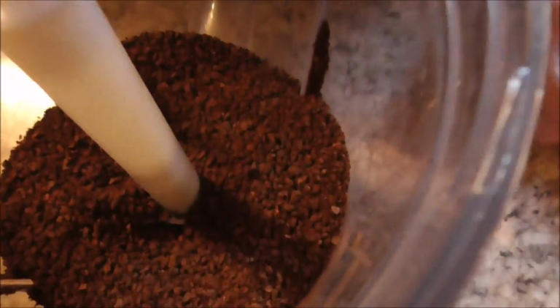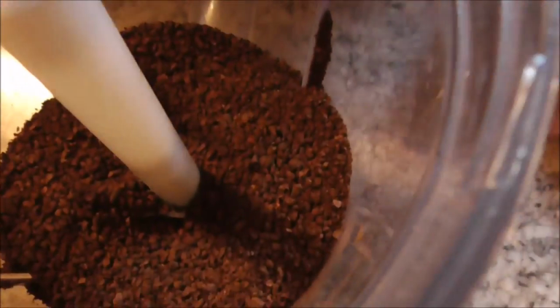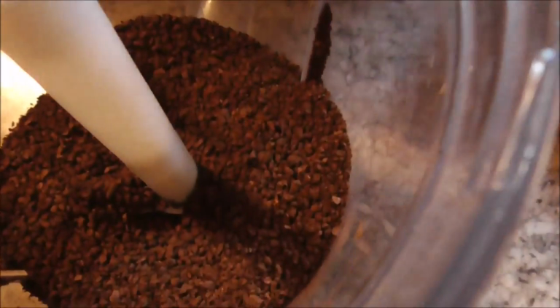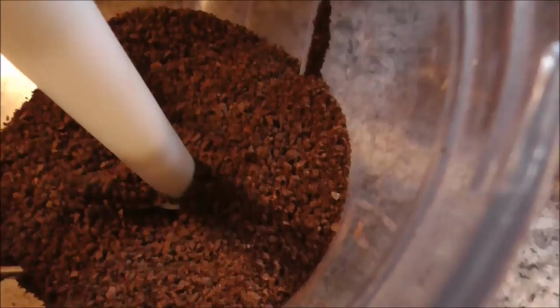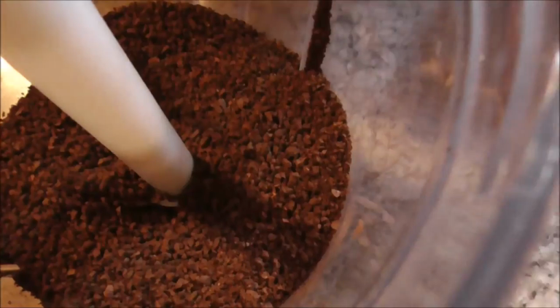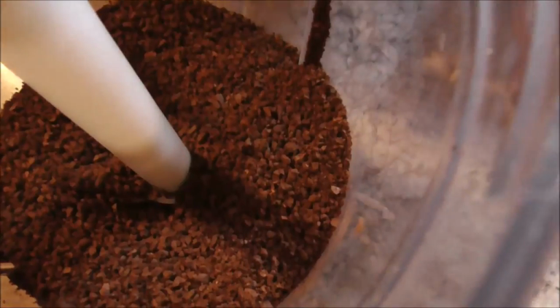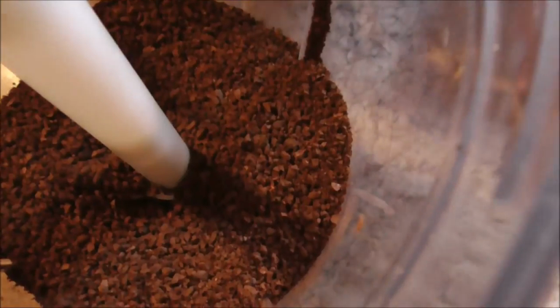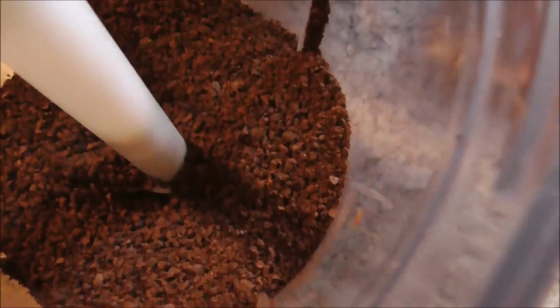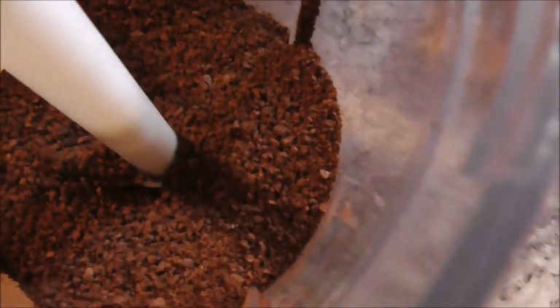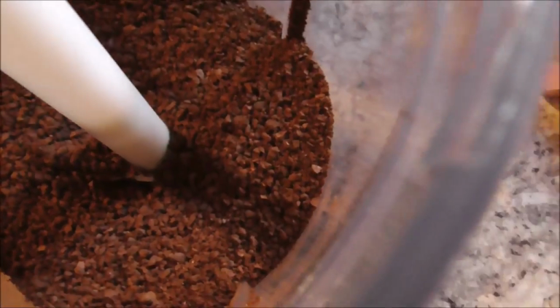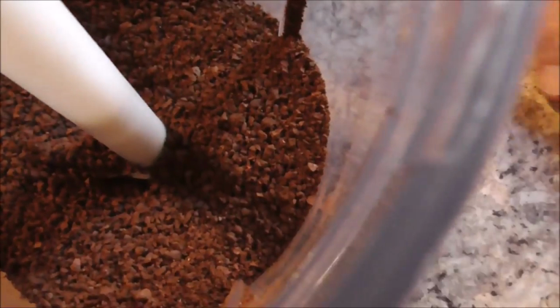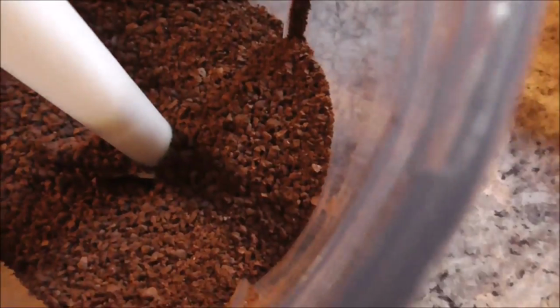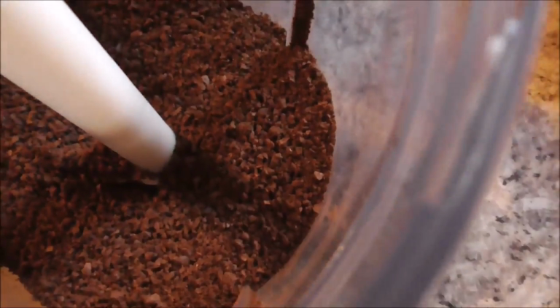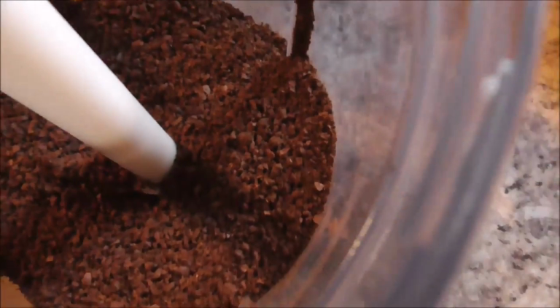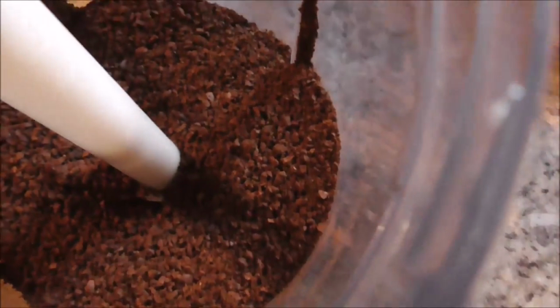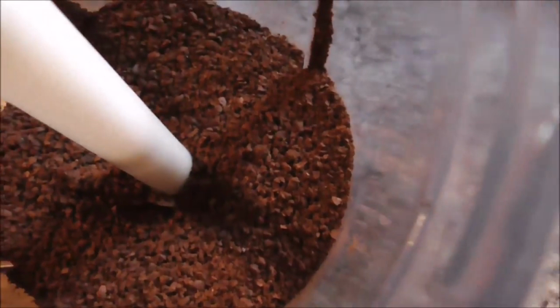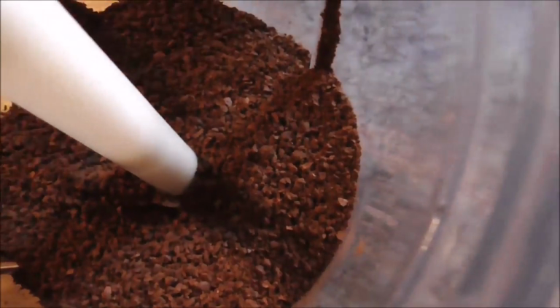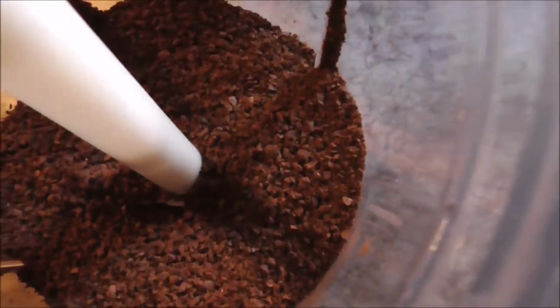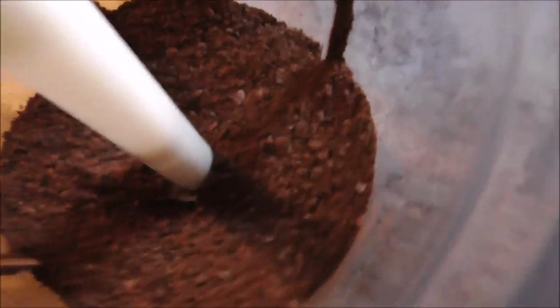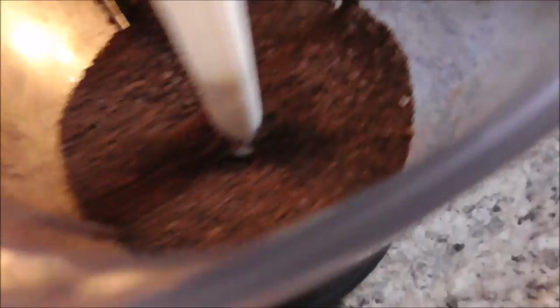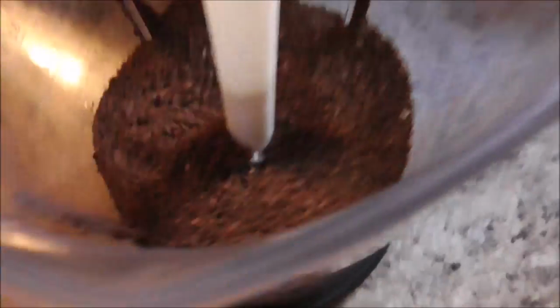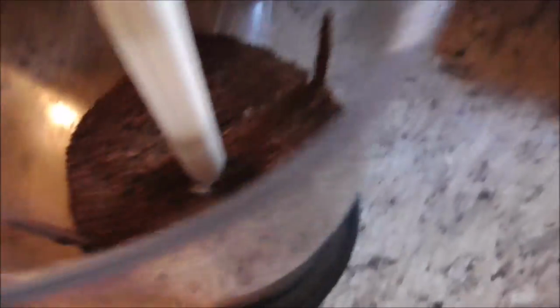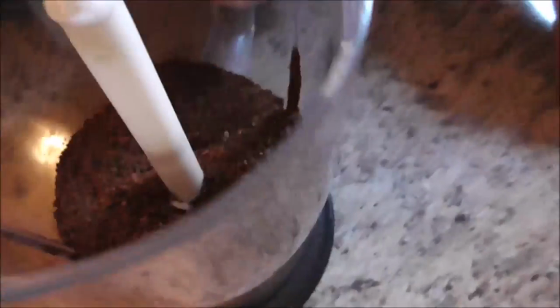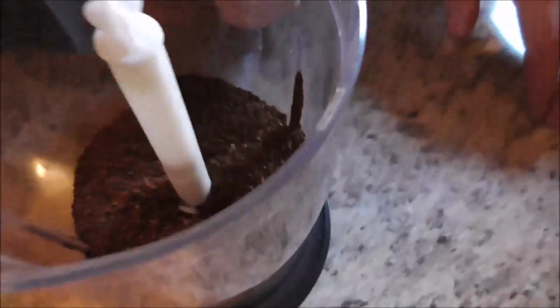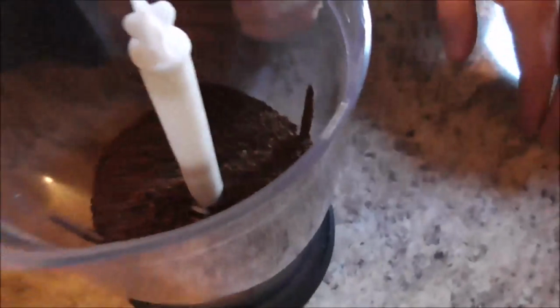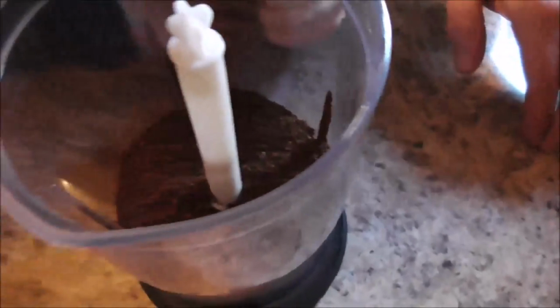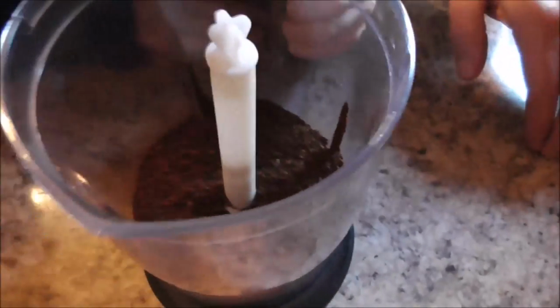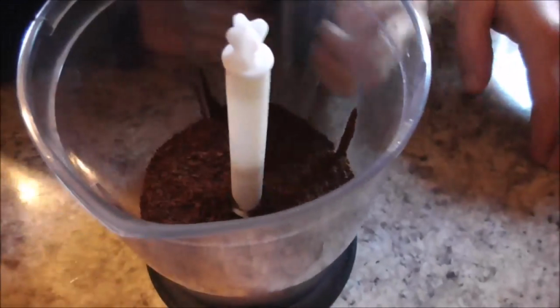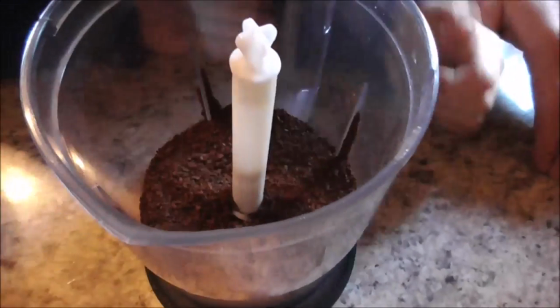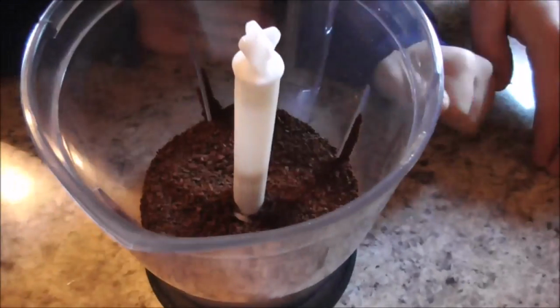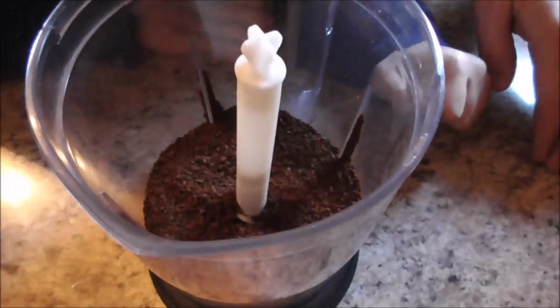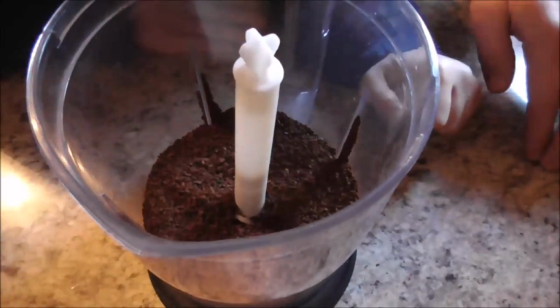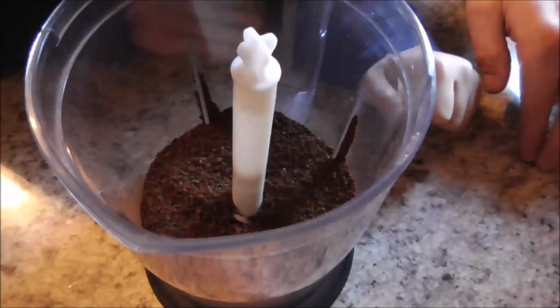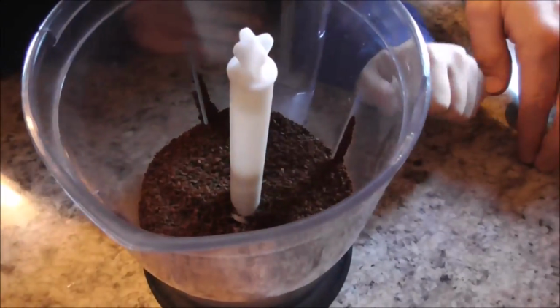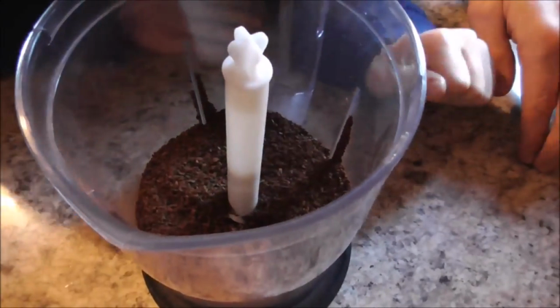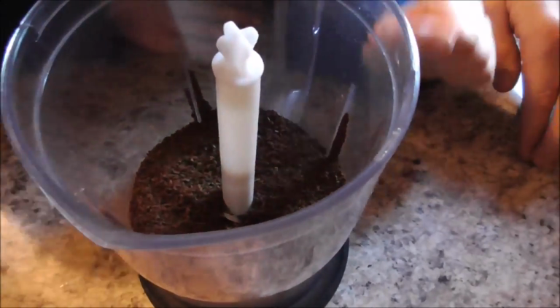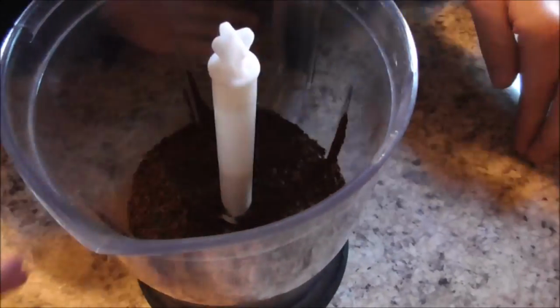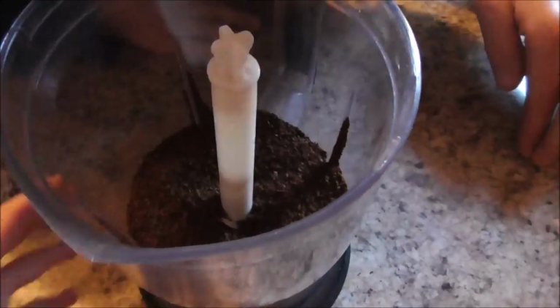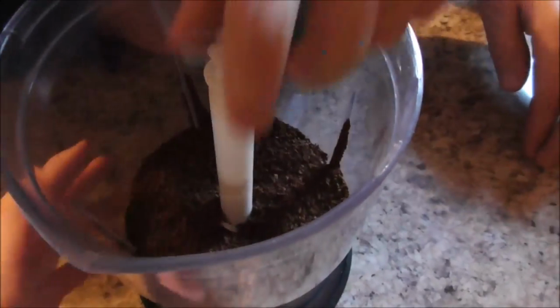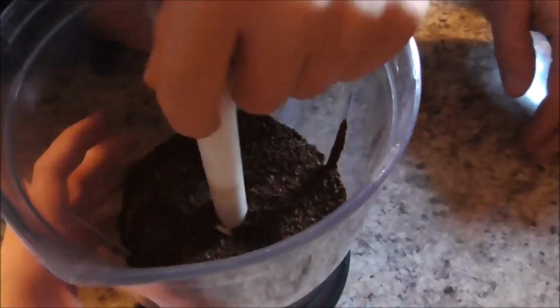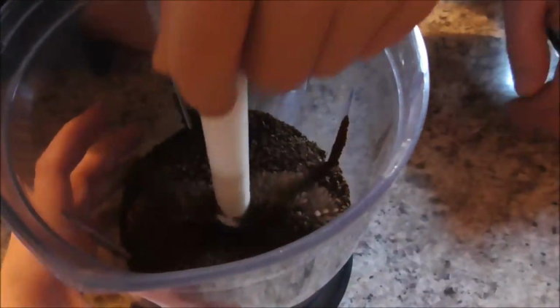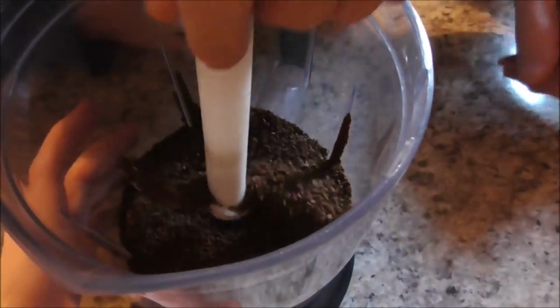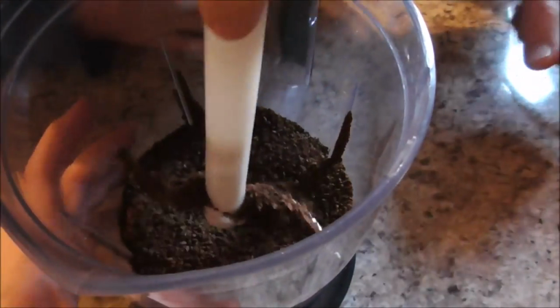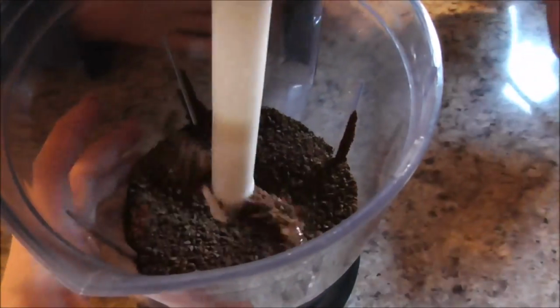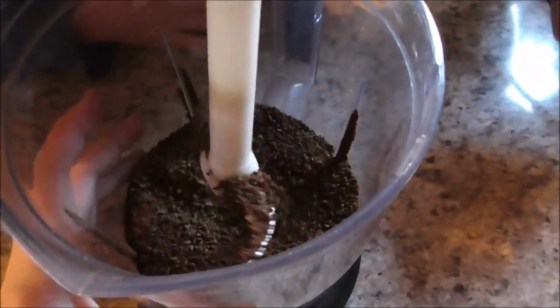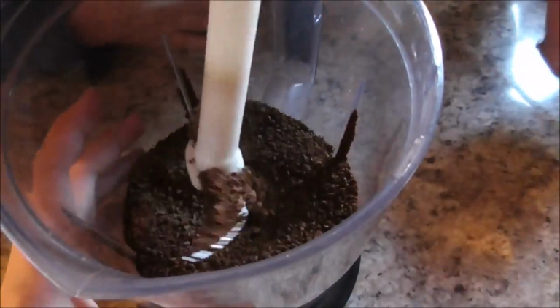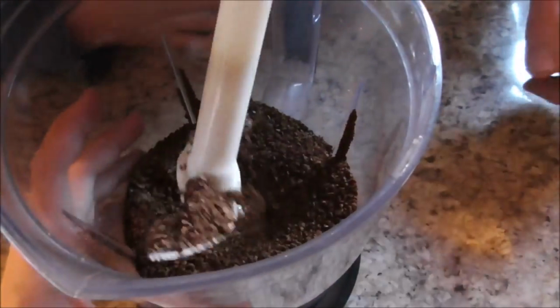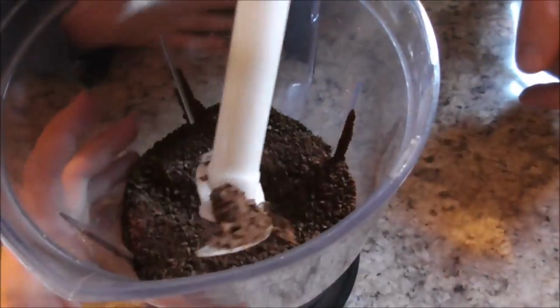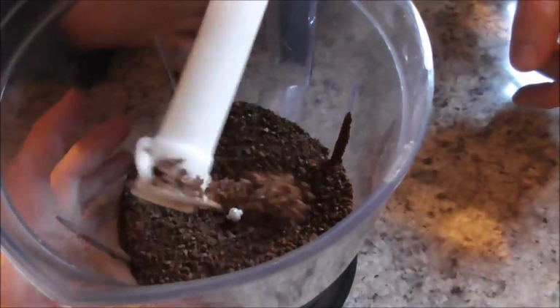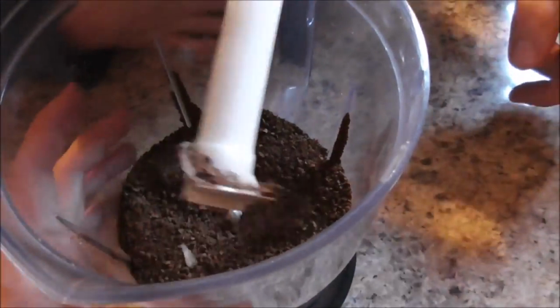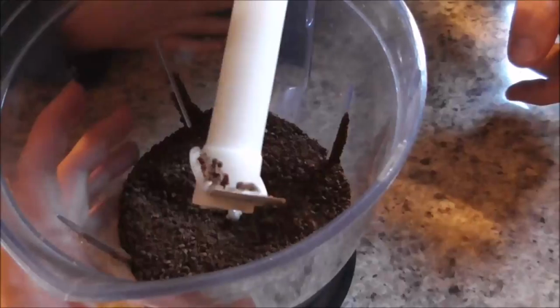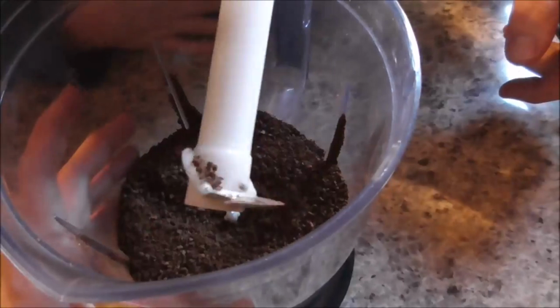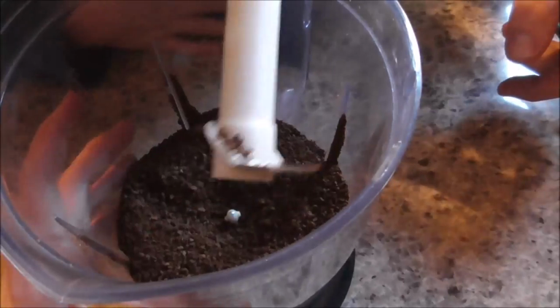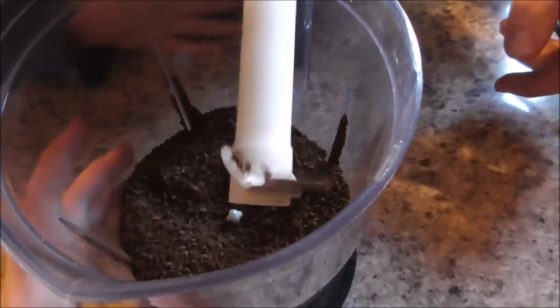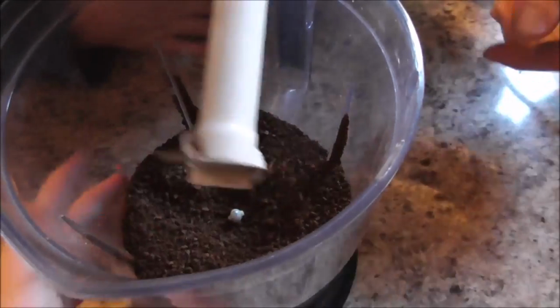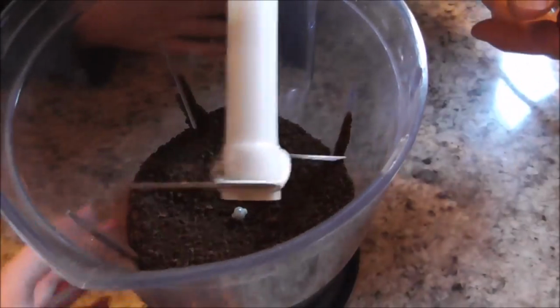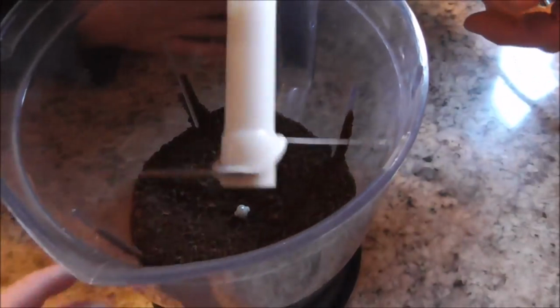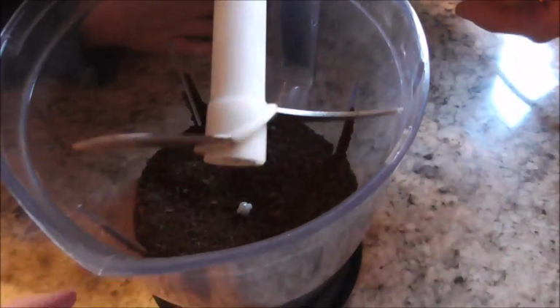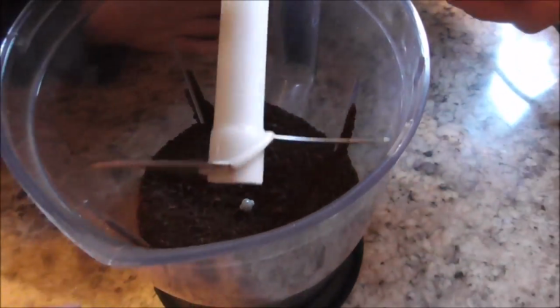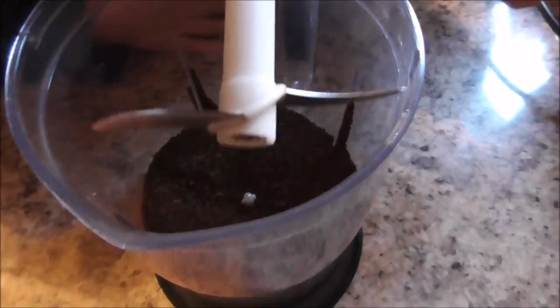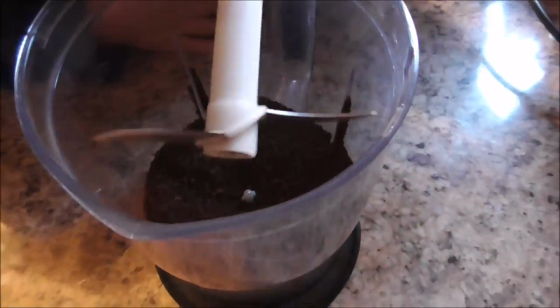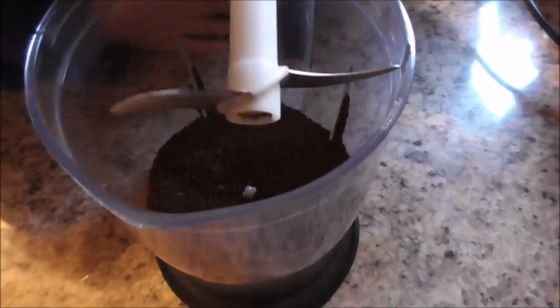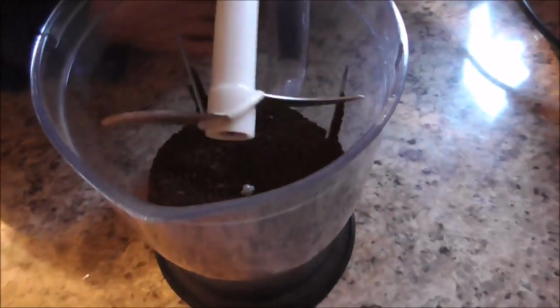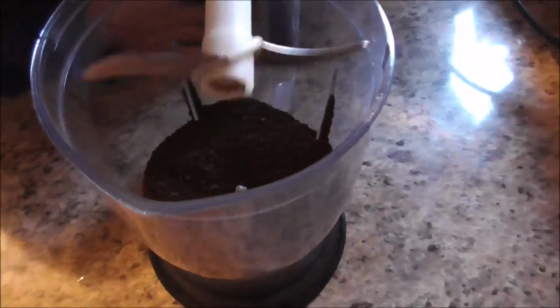It smells like coffee. It looks and smells like coffee. It smells good. I really do enjoy coffee.